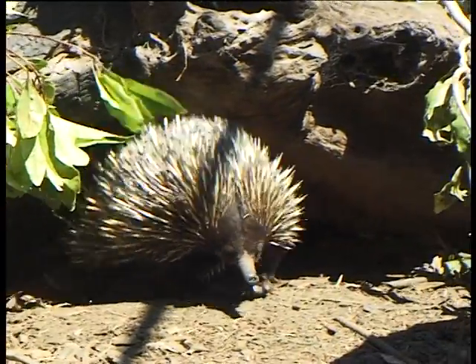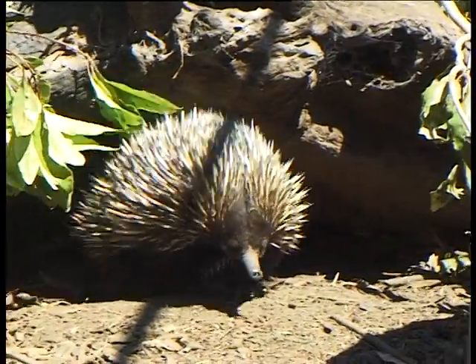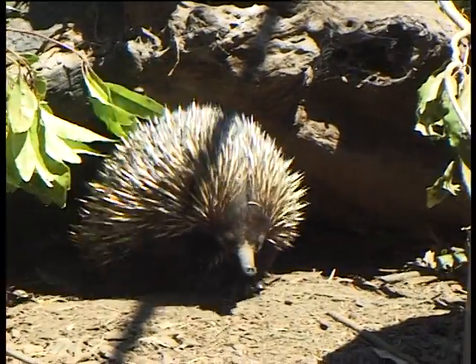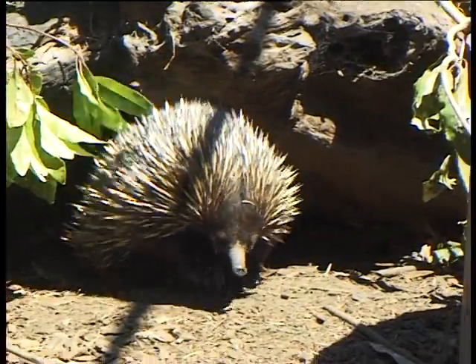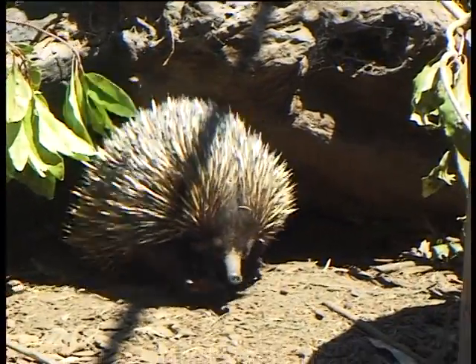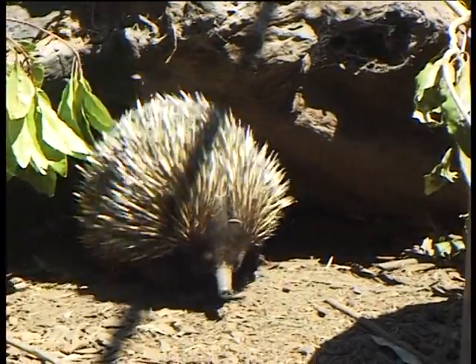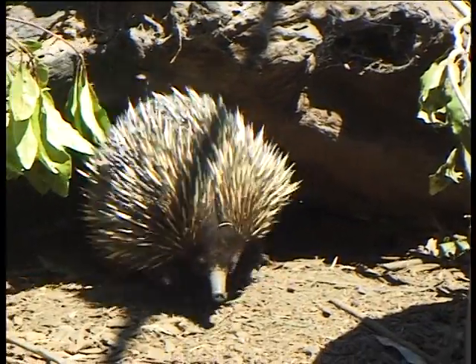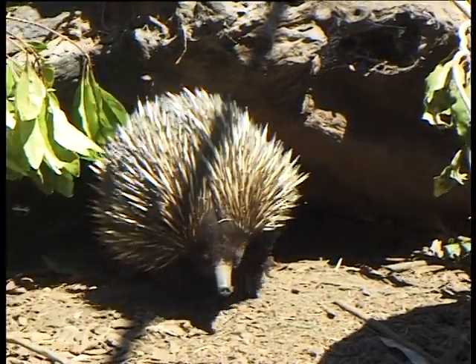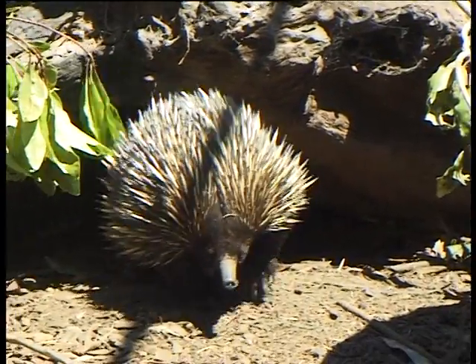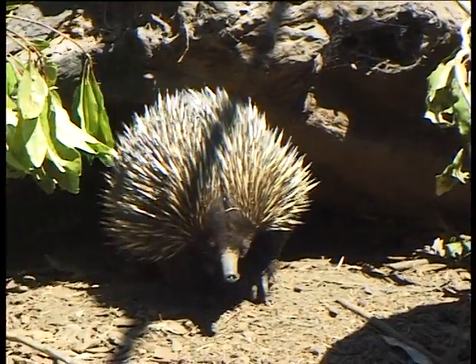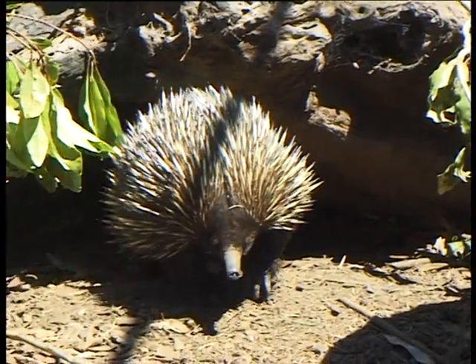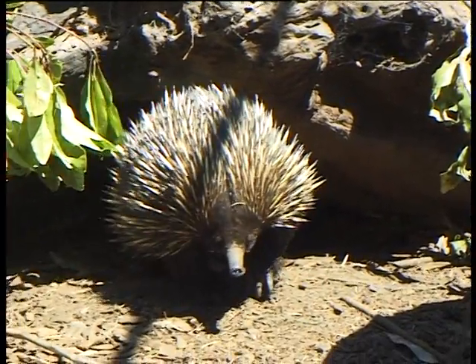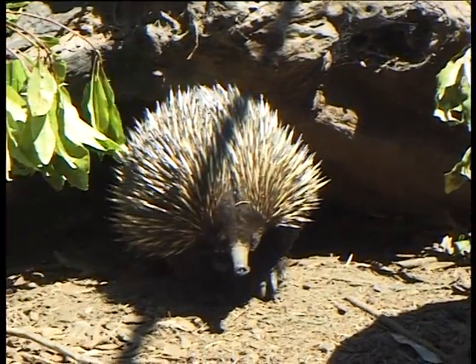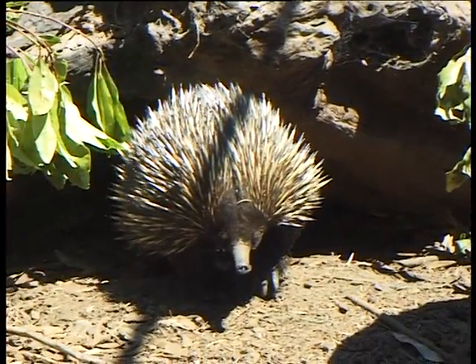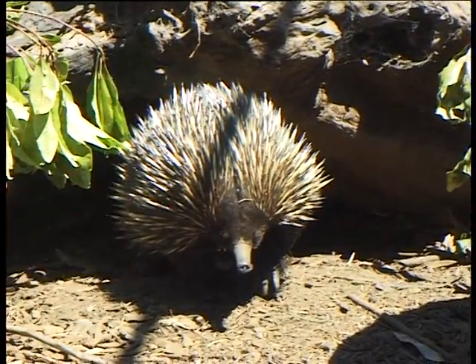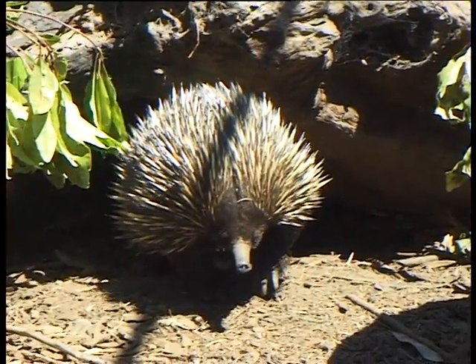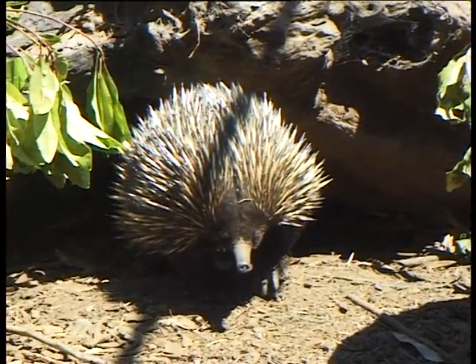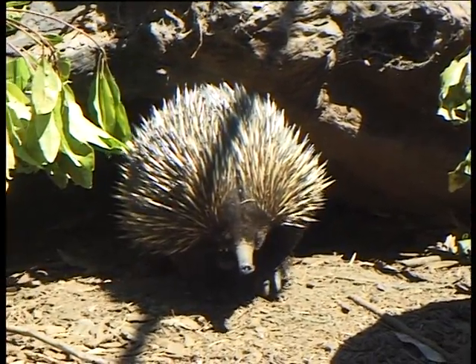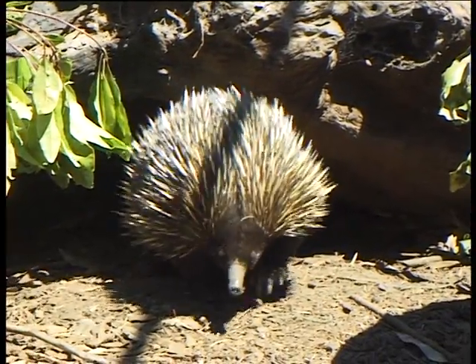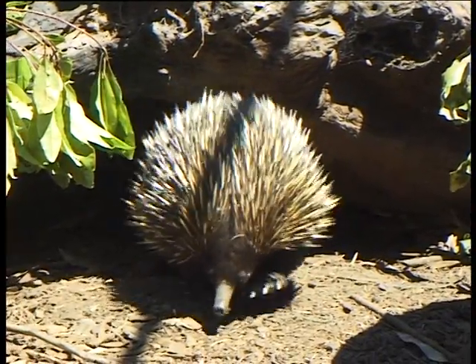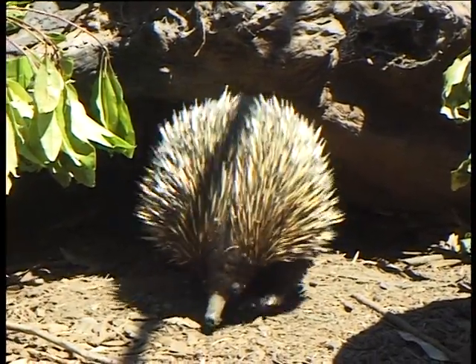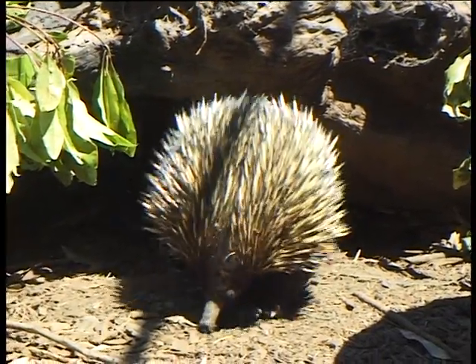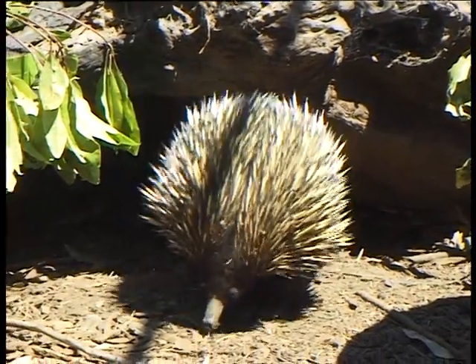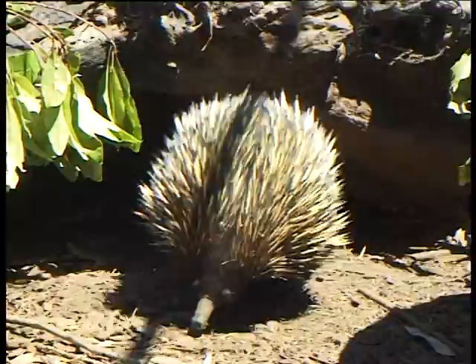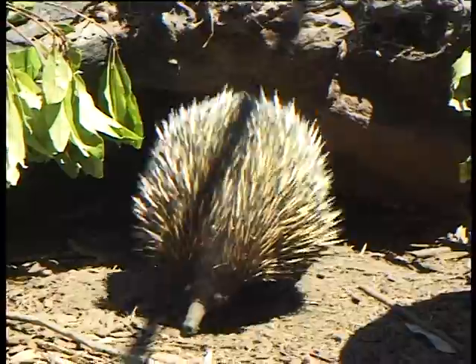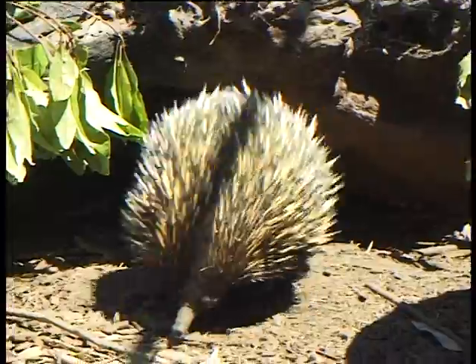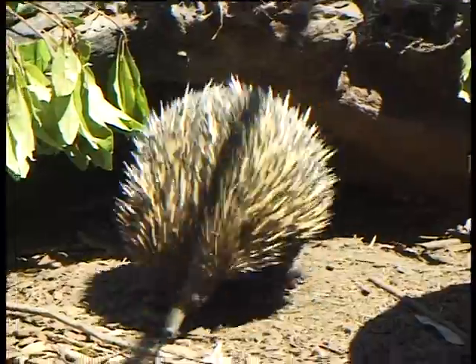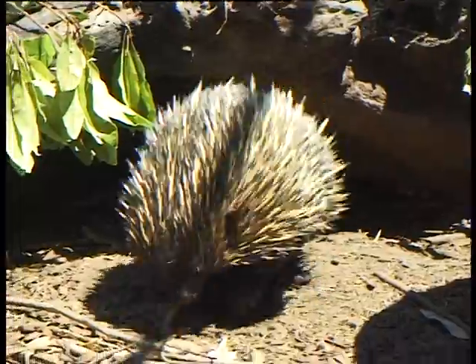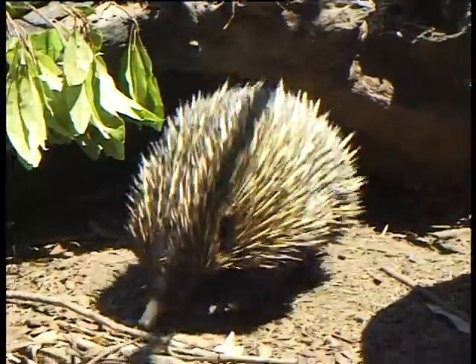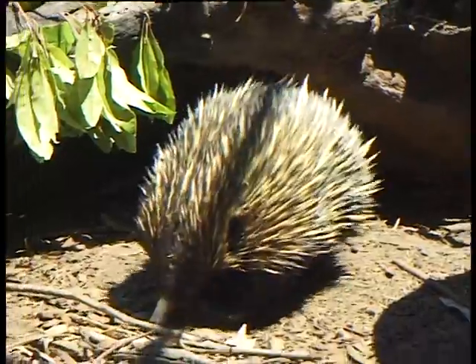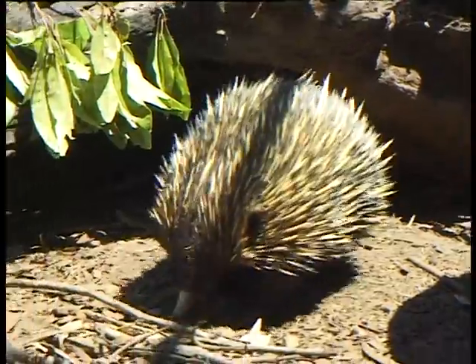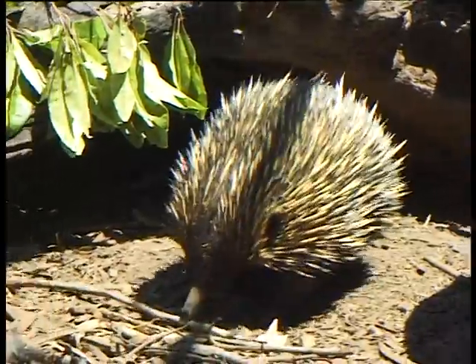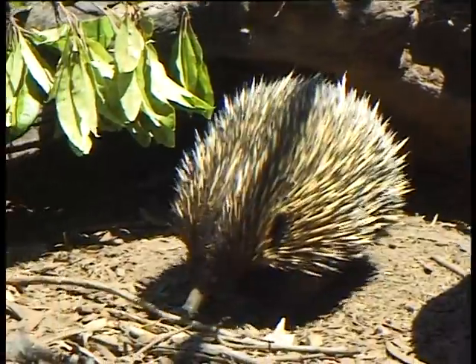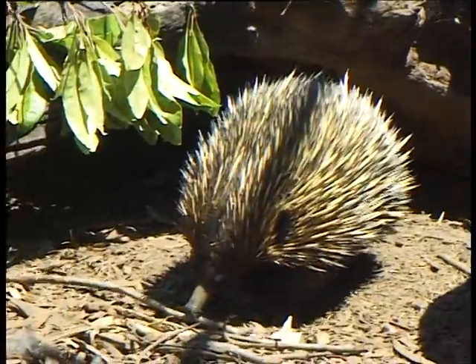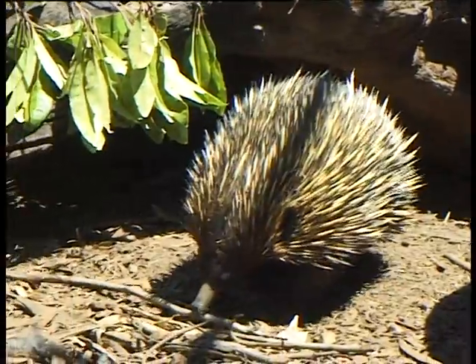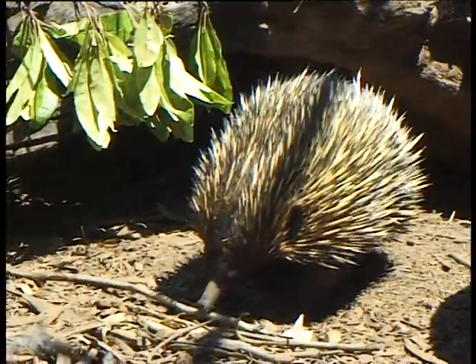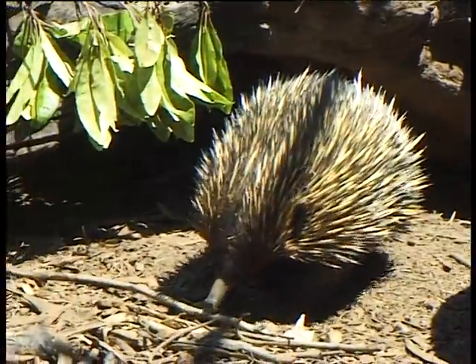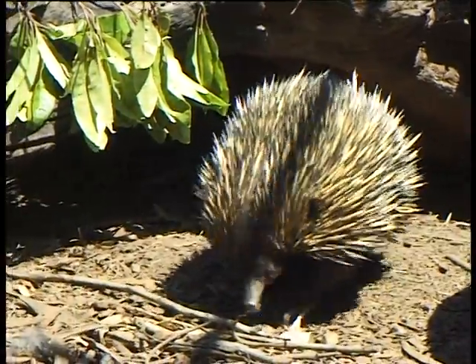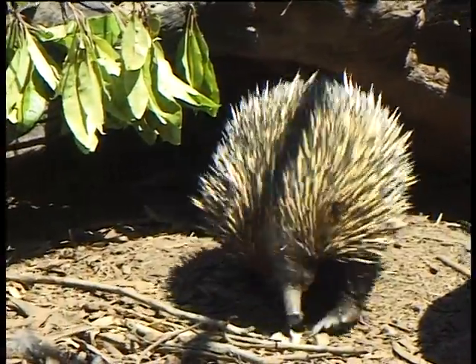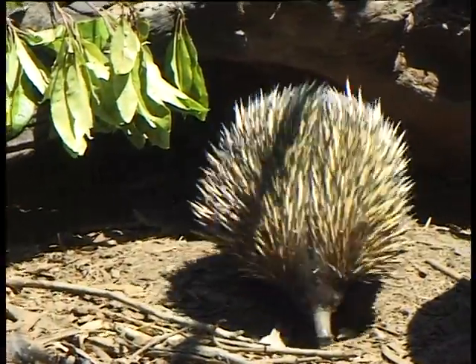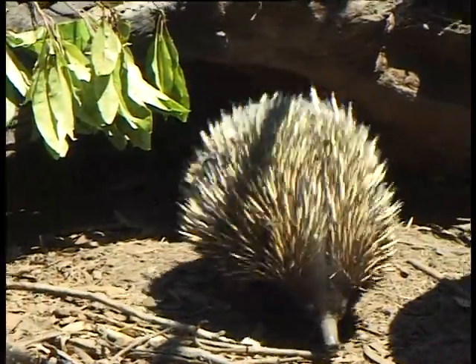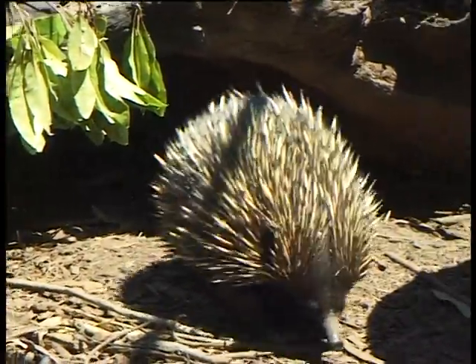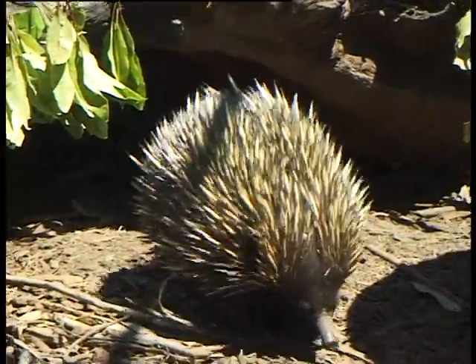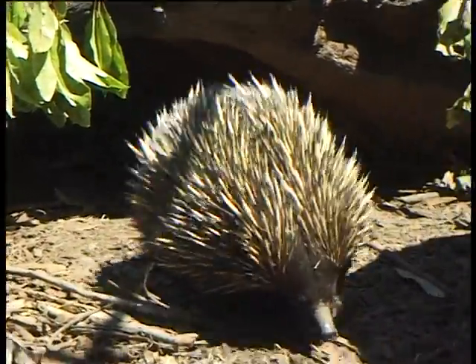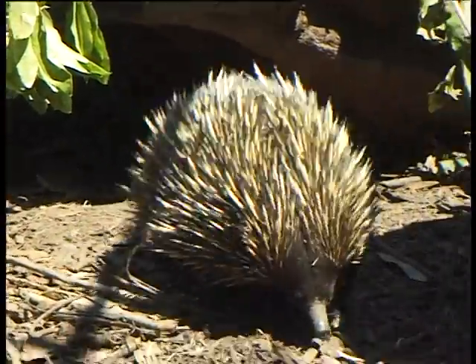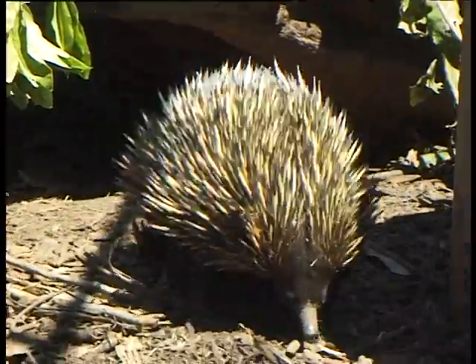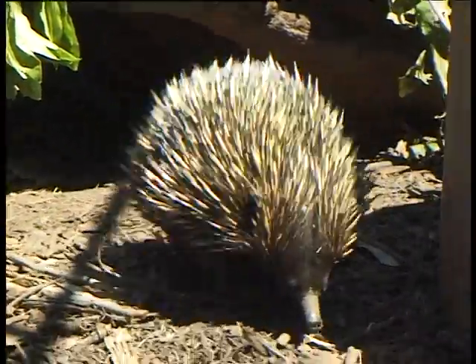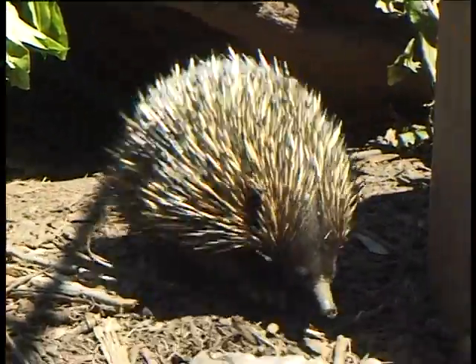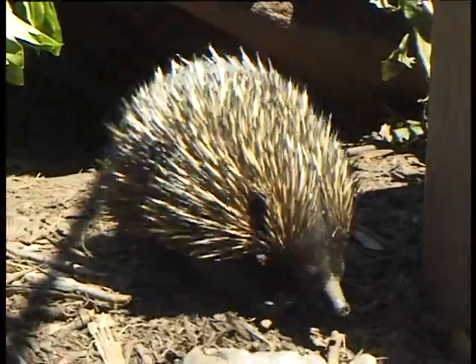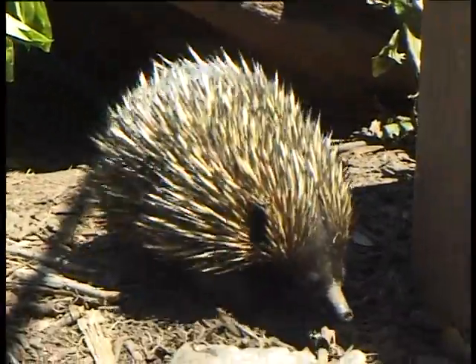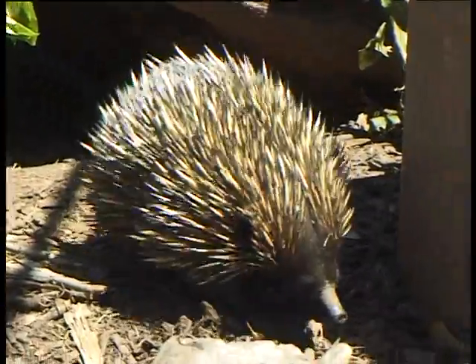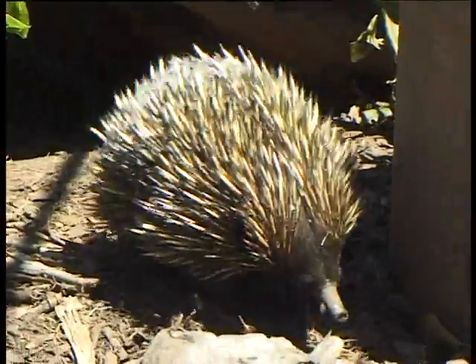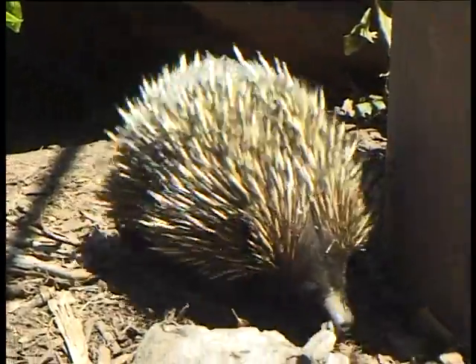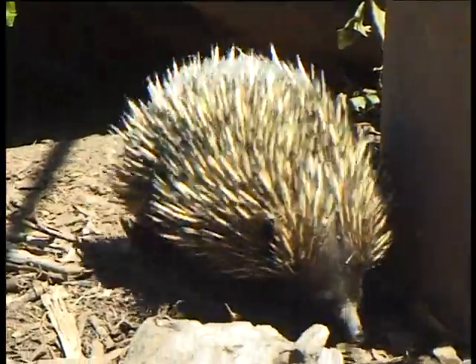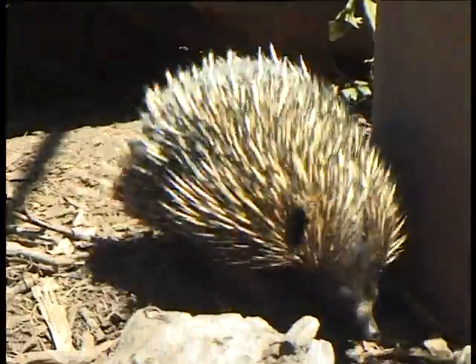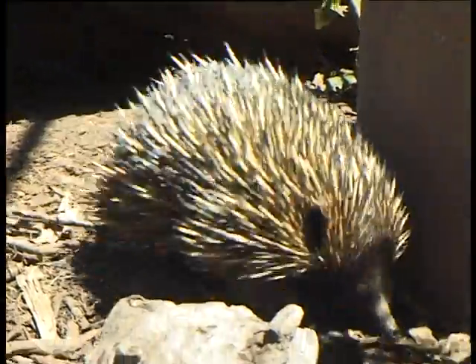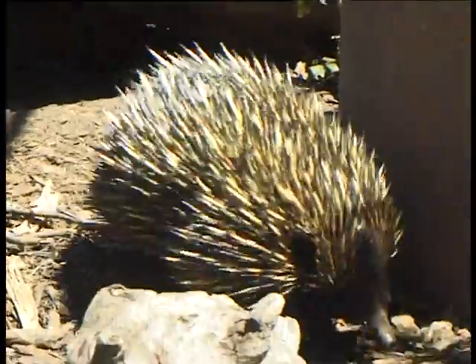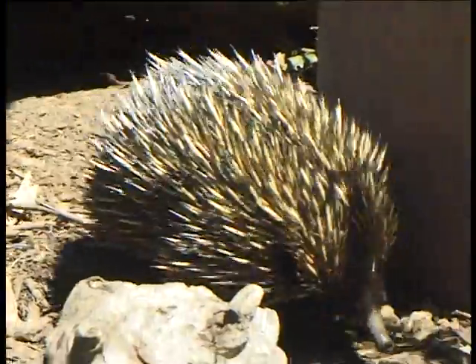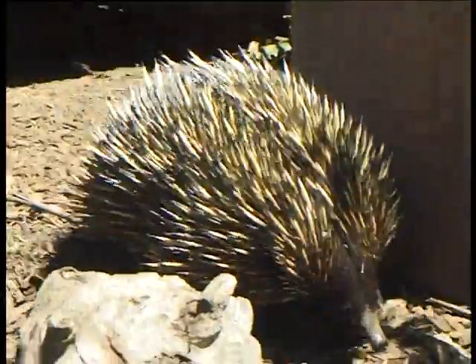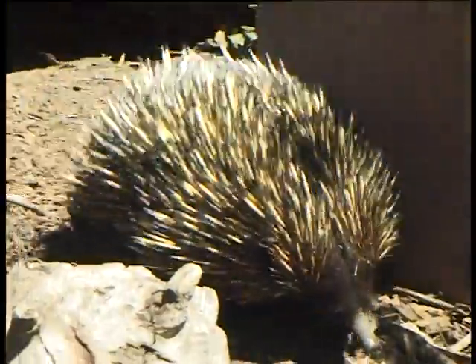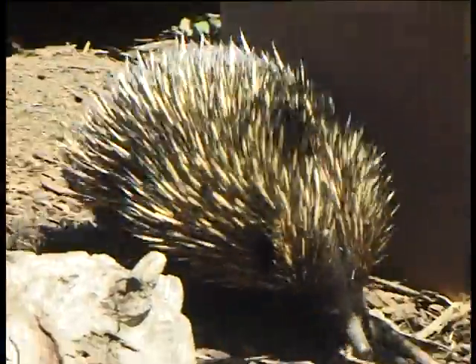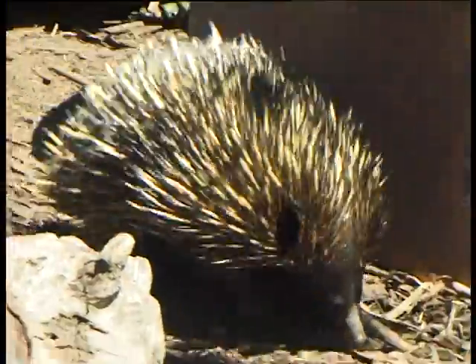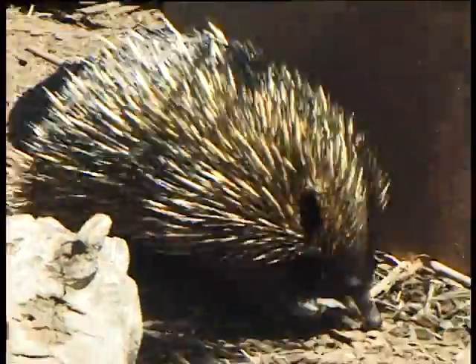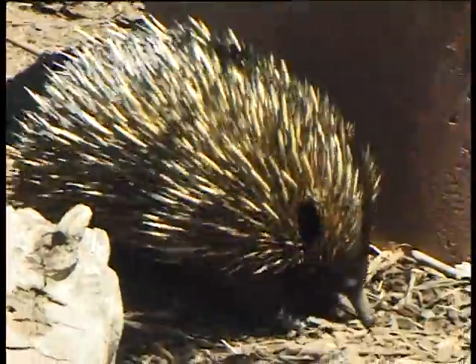There's a short-billed echidna and a long-billed echidna. The only real difference between these is the length of the snout.